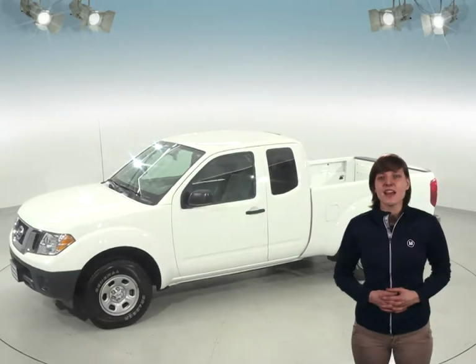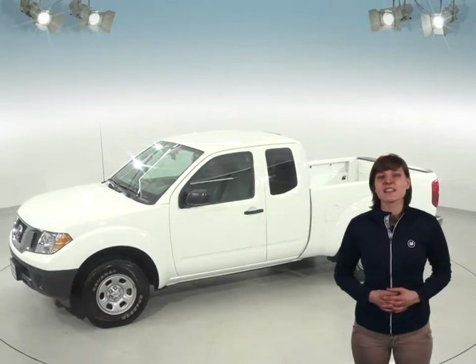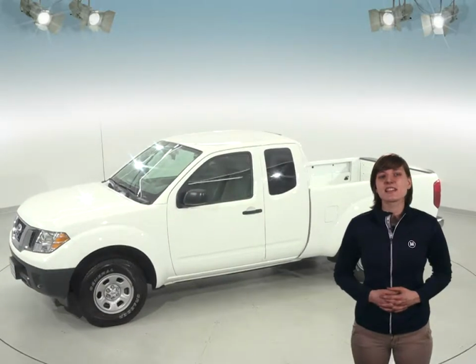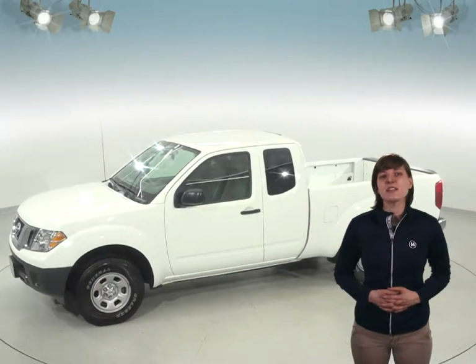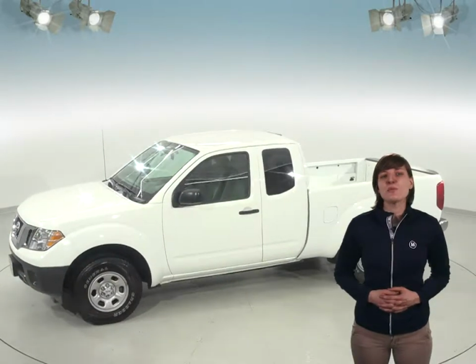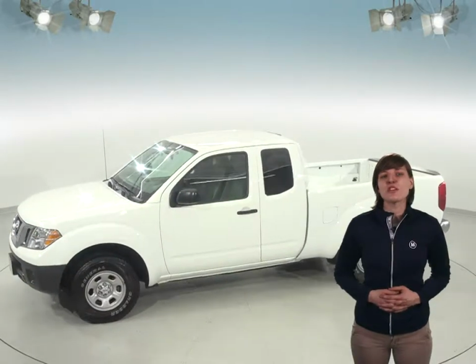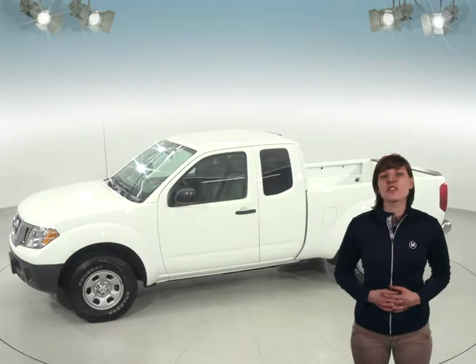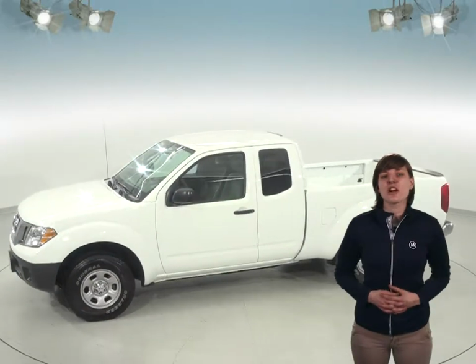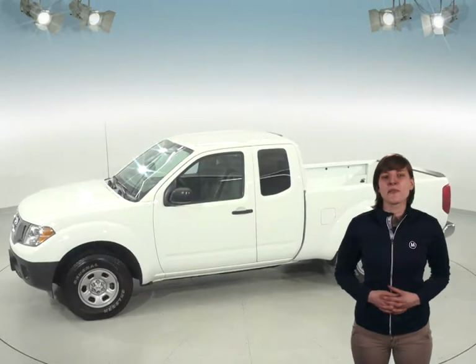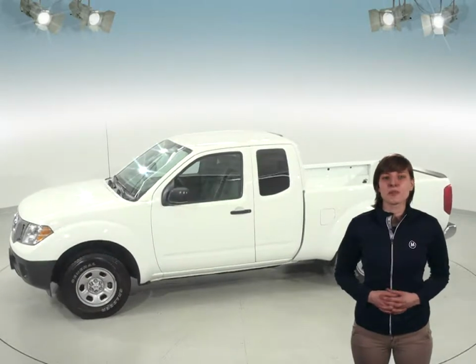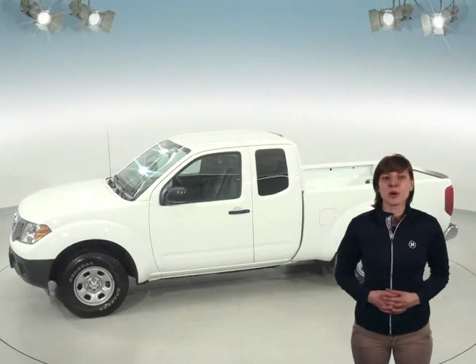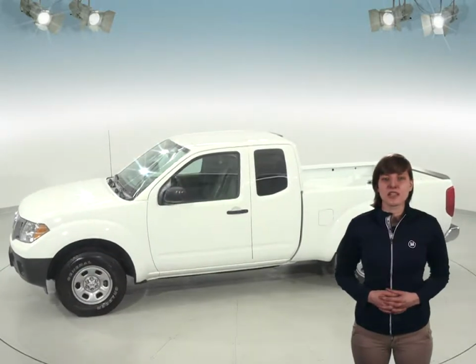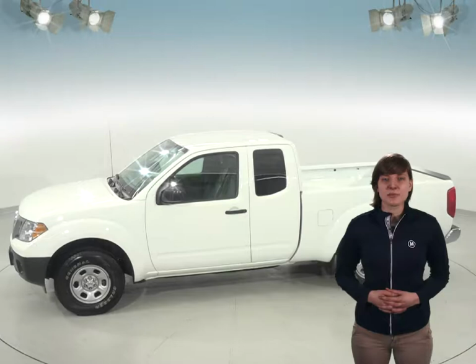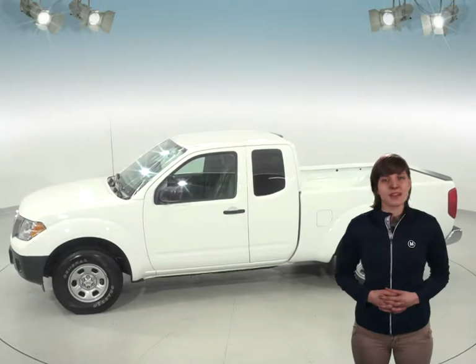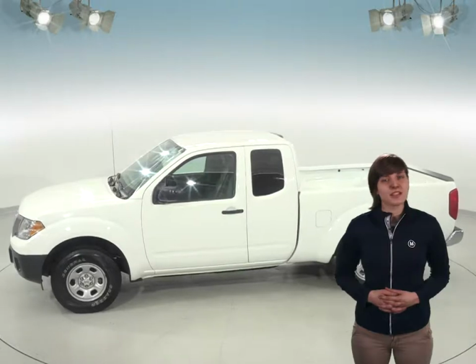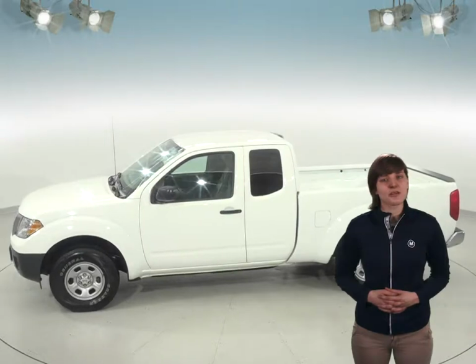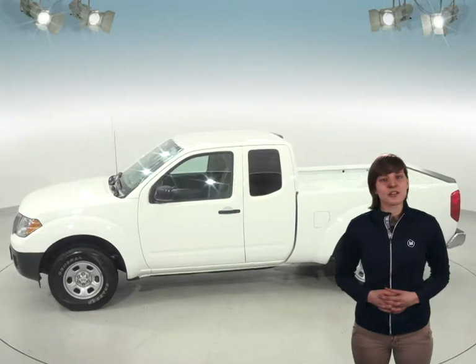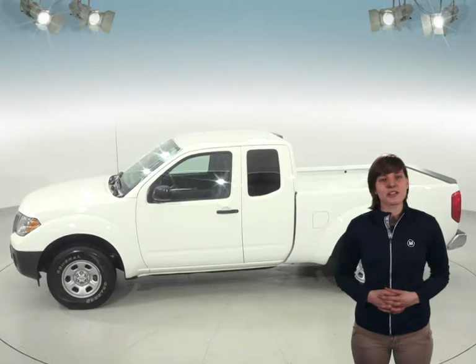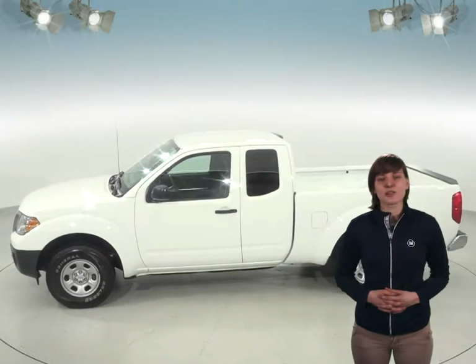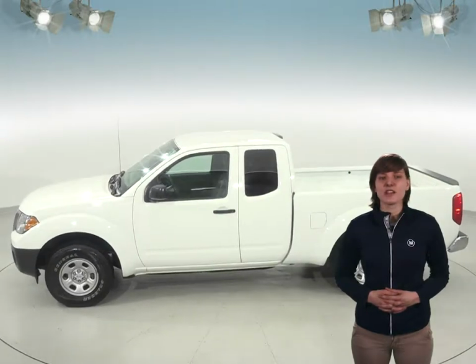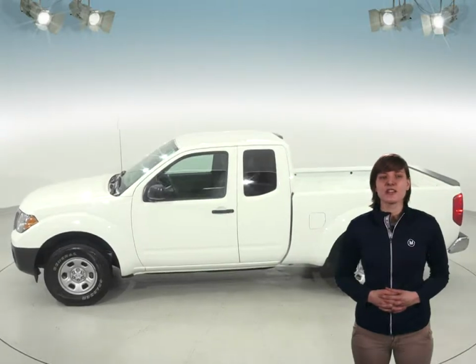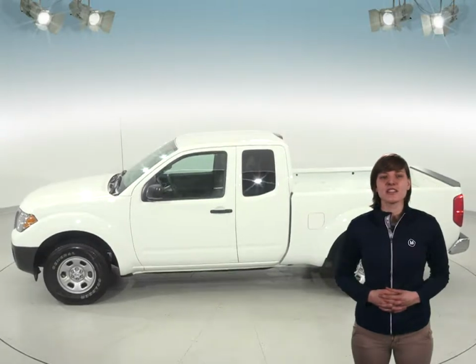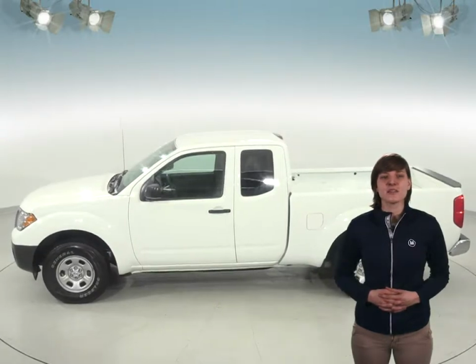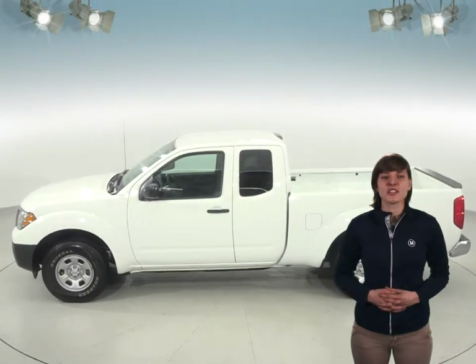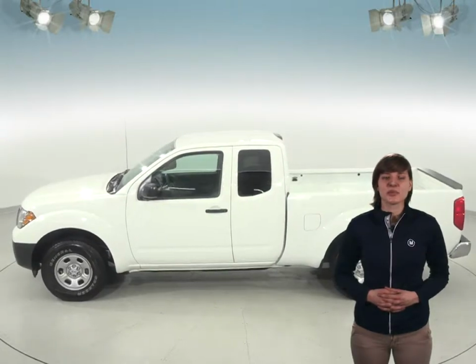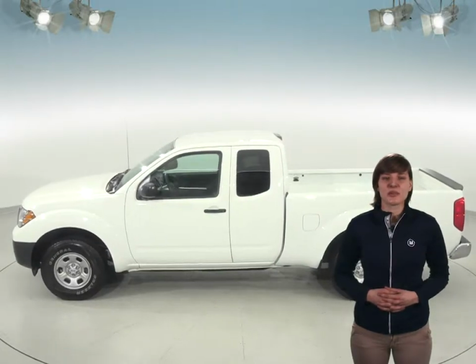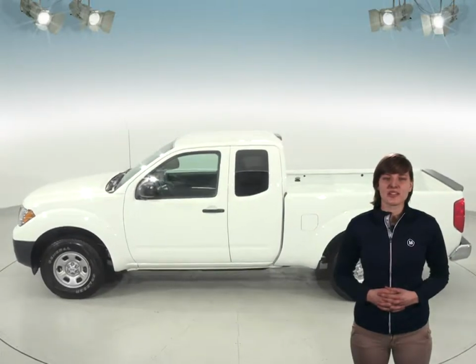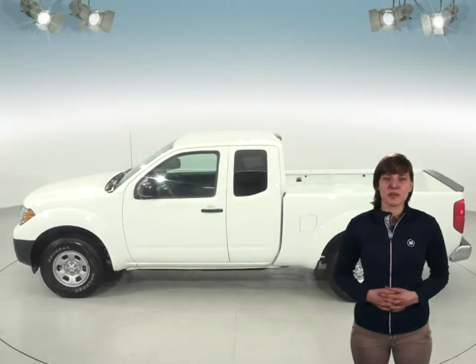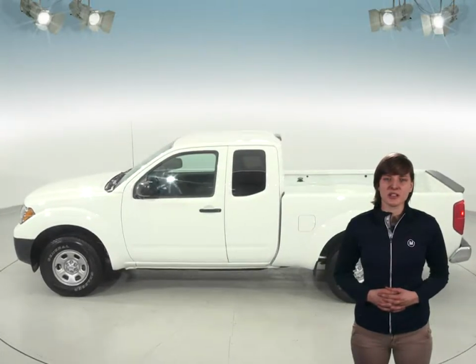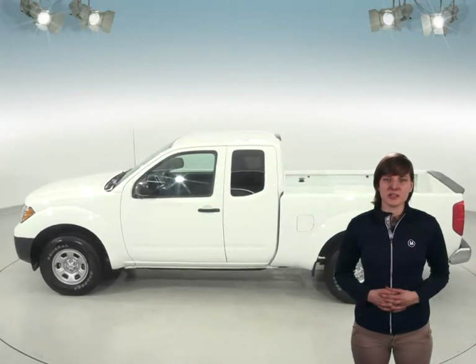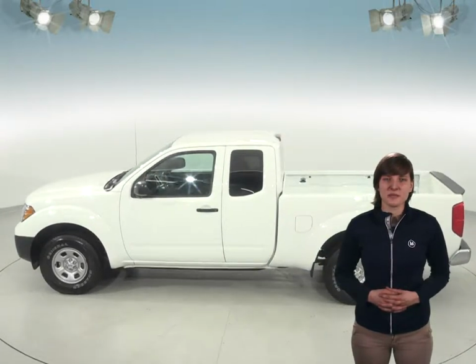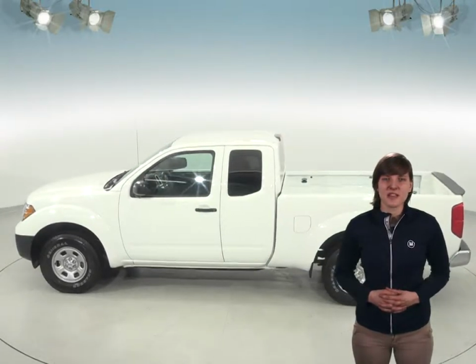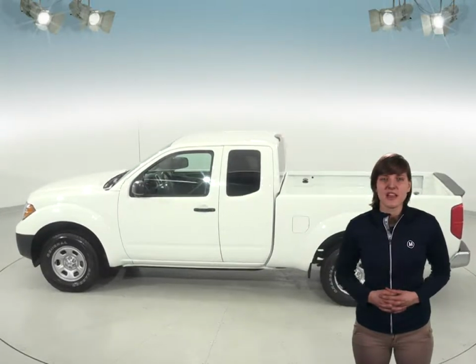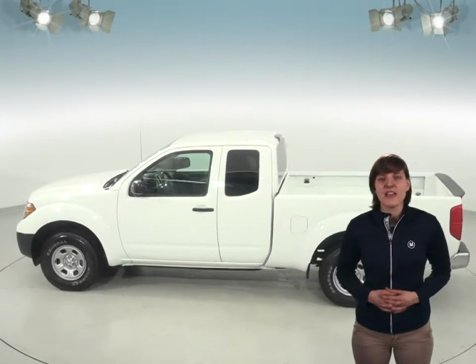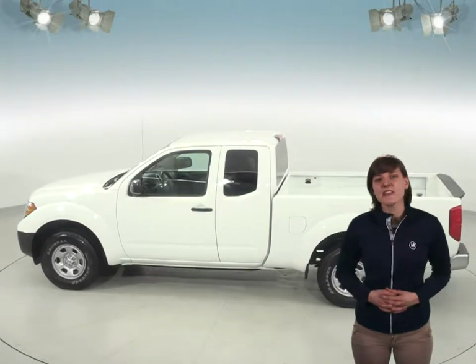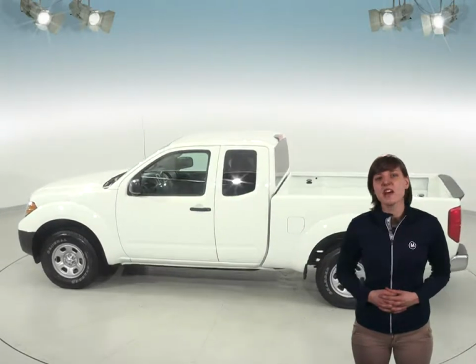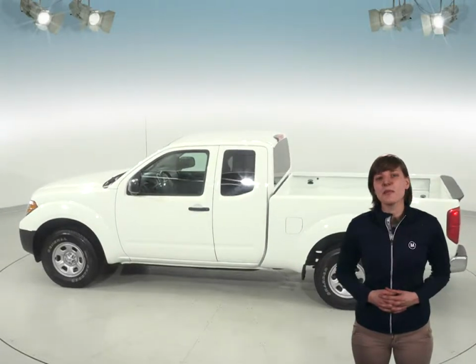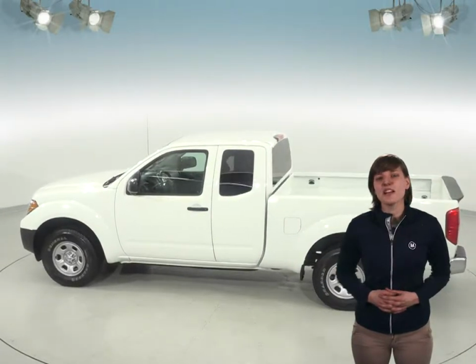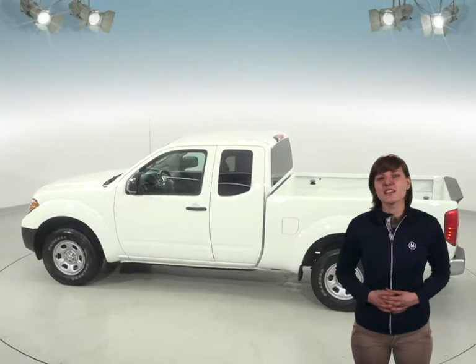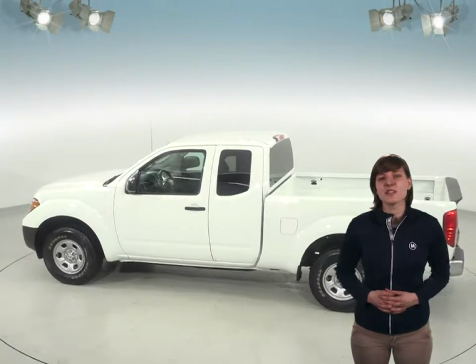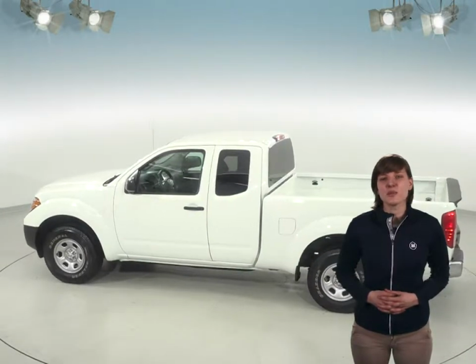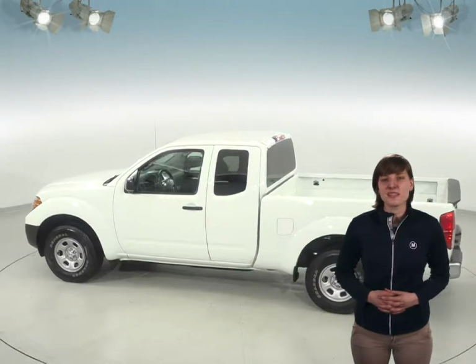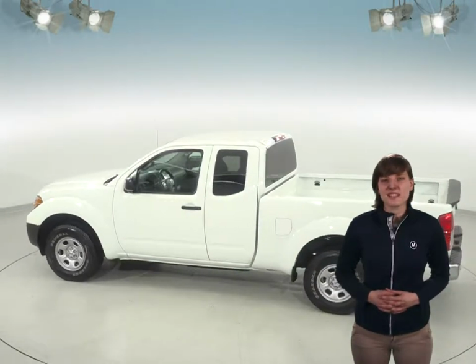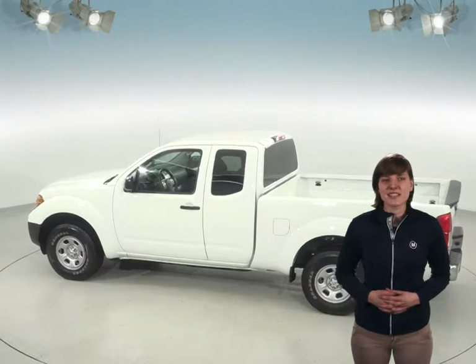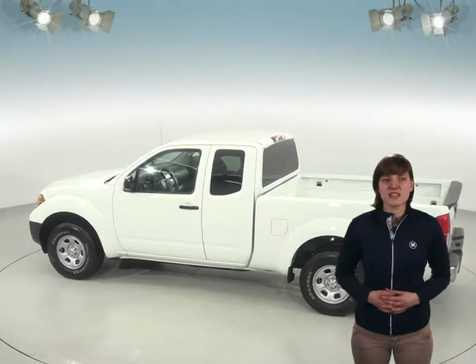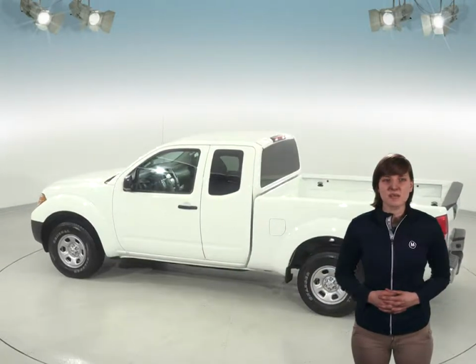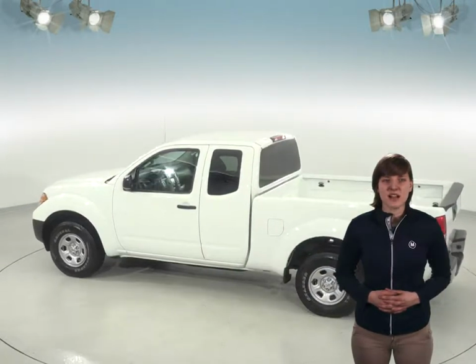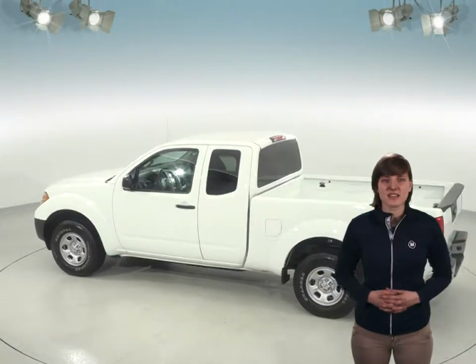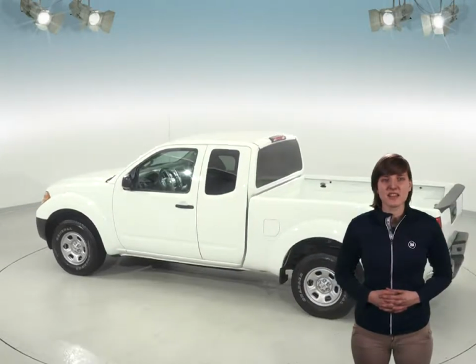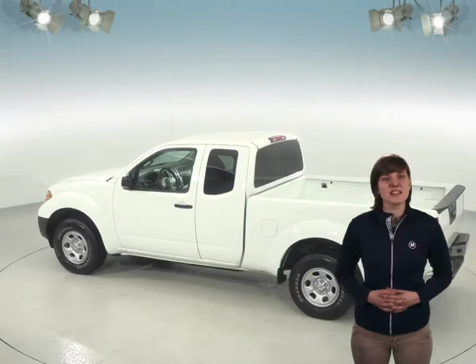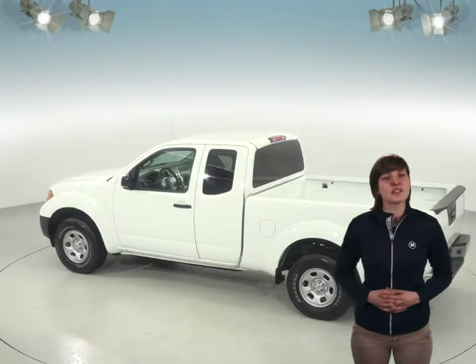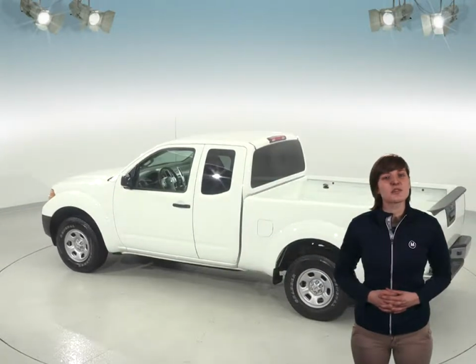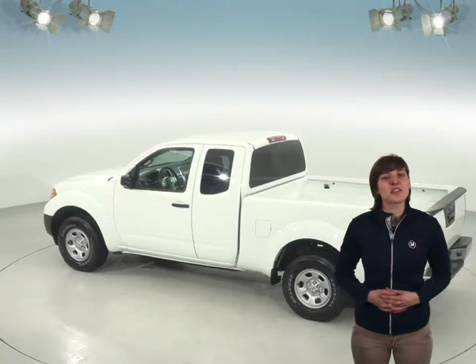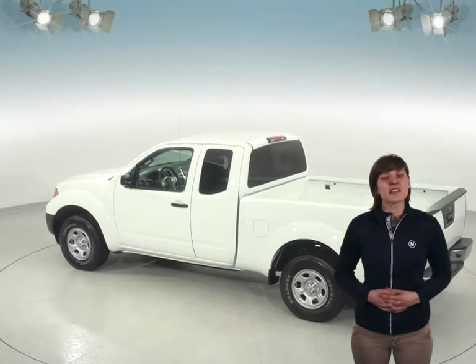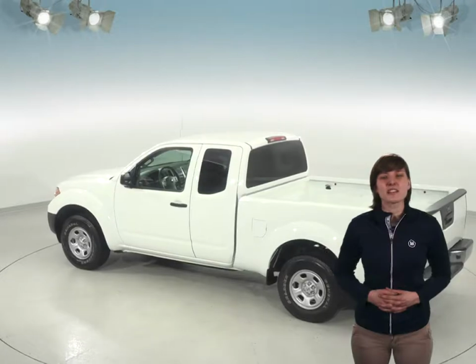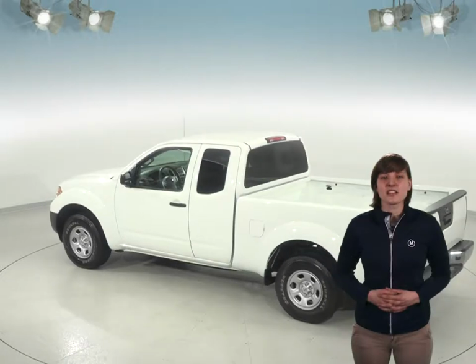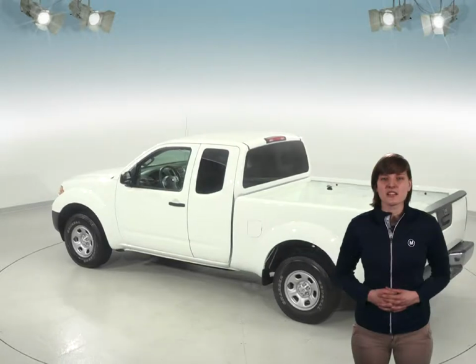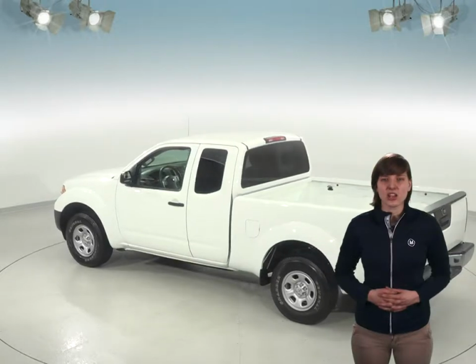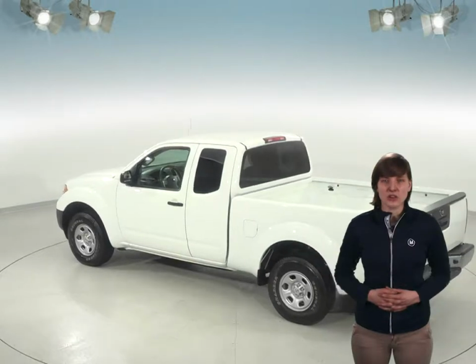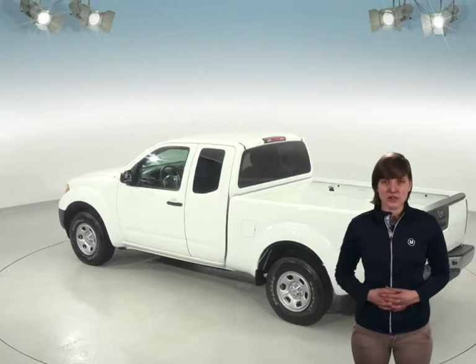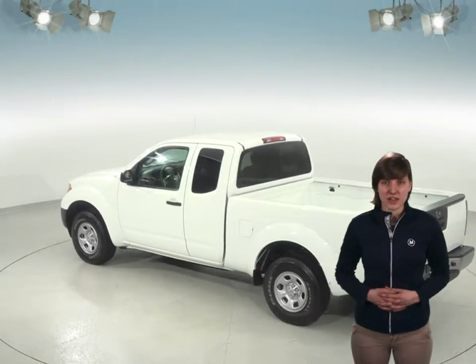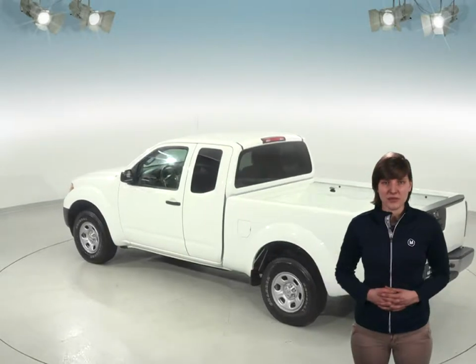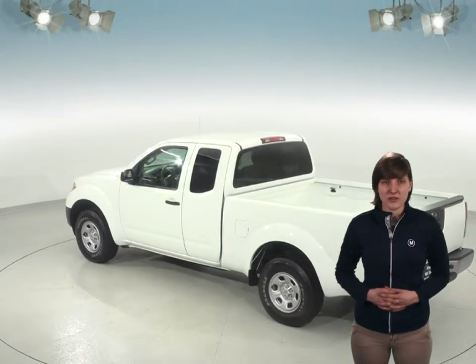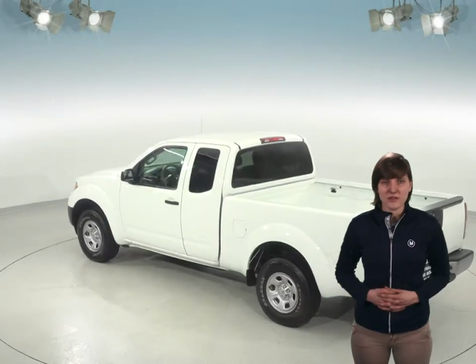As a clean one-owner Carfax report, it has passed our rigorous 172-point inspection. The odometer has only 26,000 miles on it, so this Frontier still has a long road ahead of it.